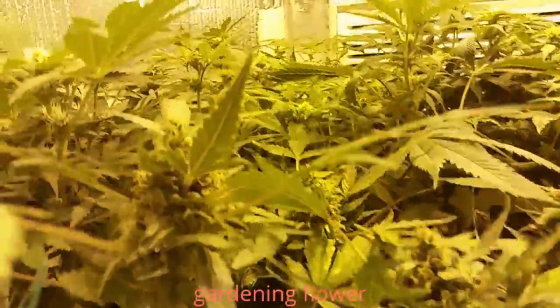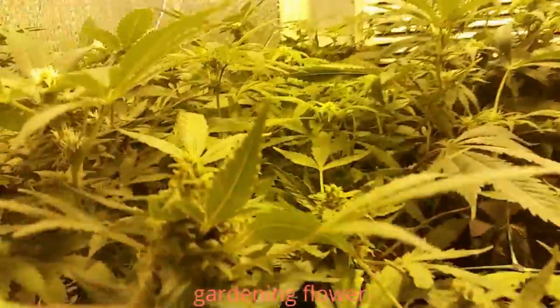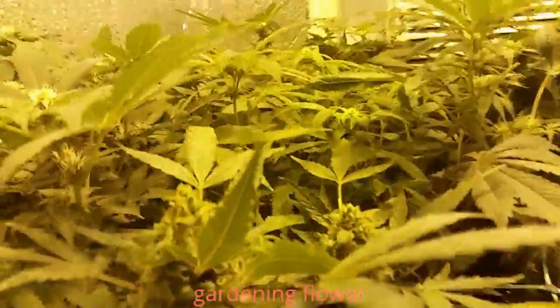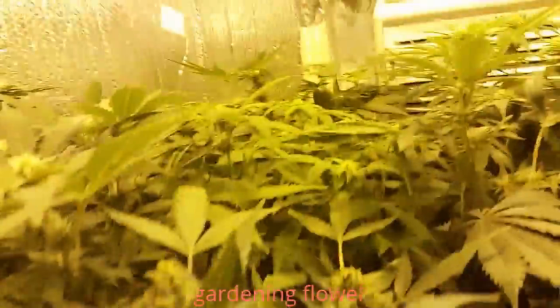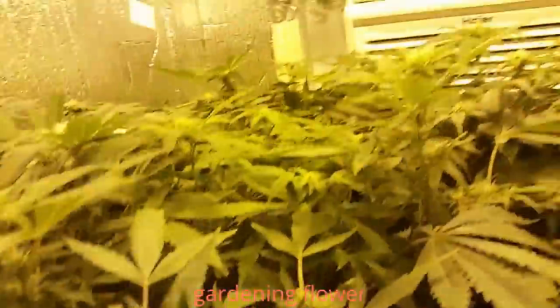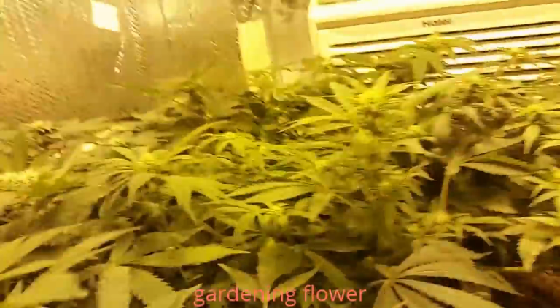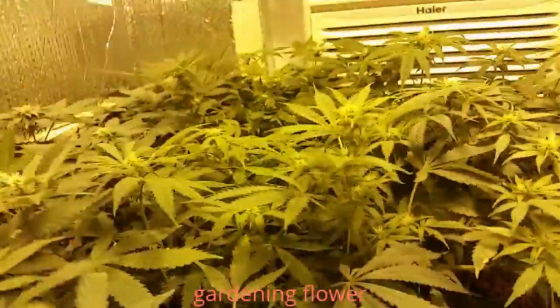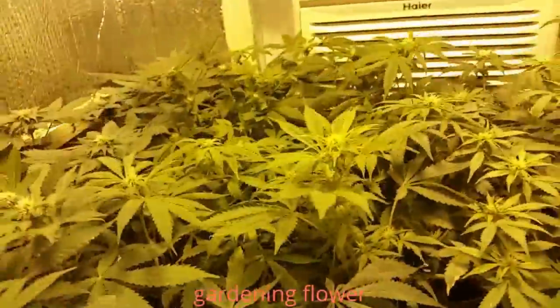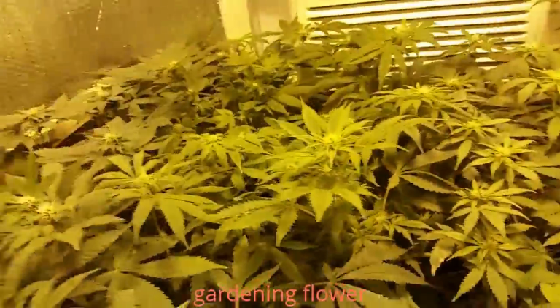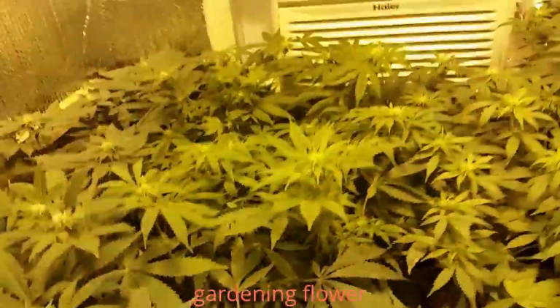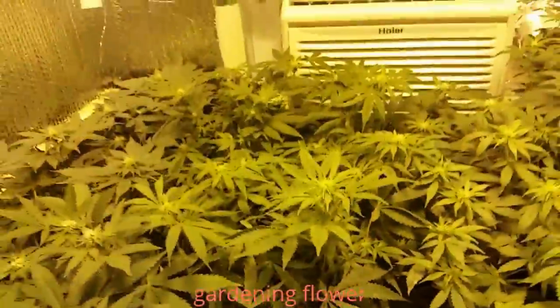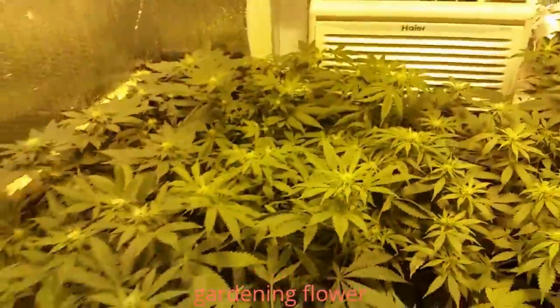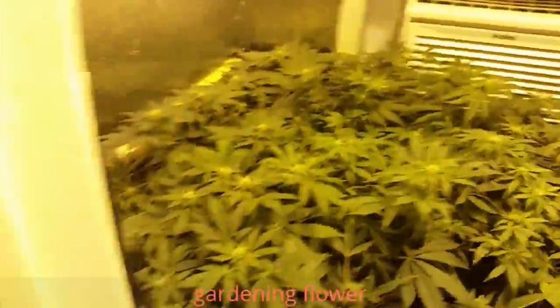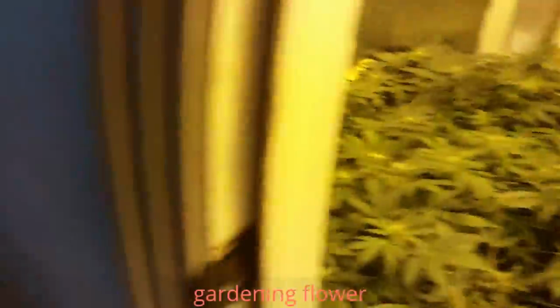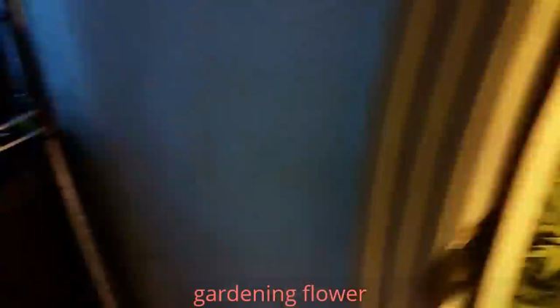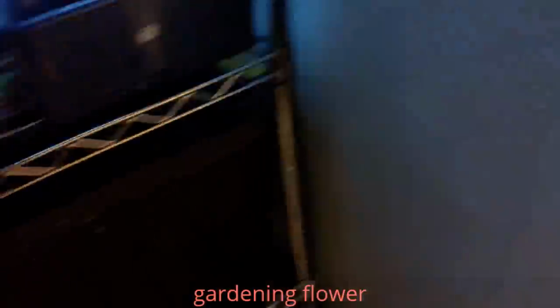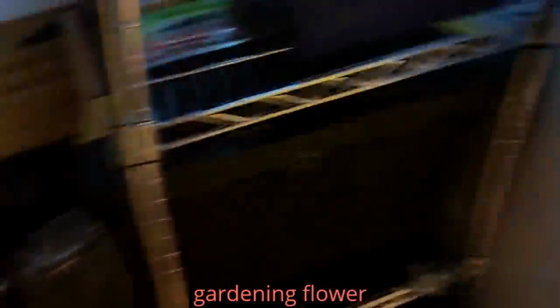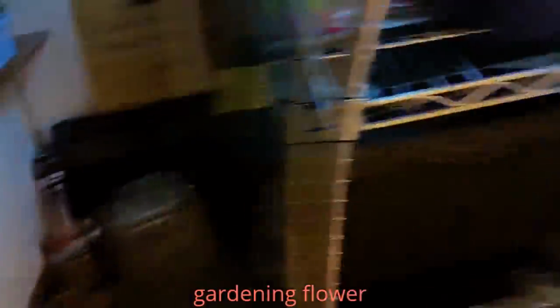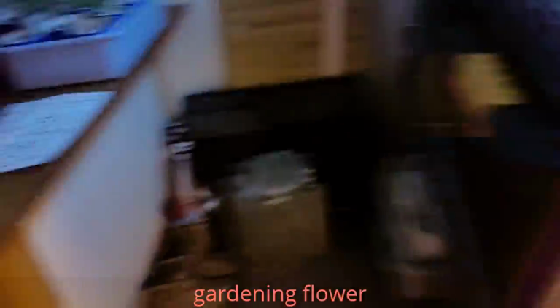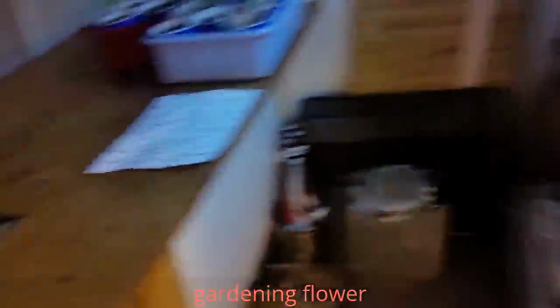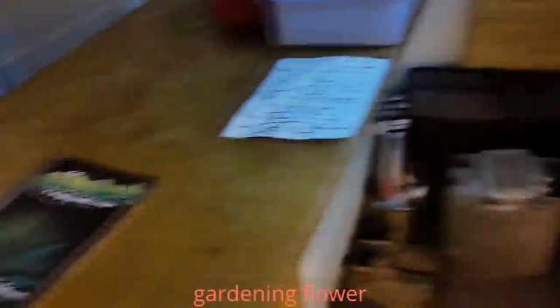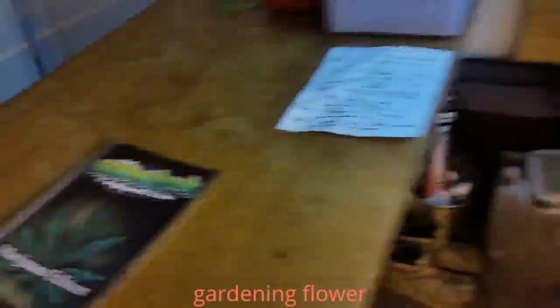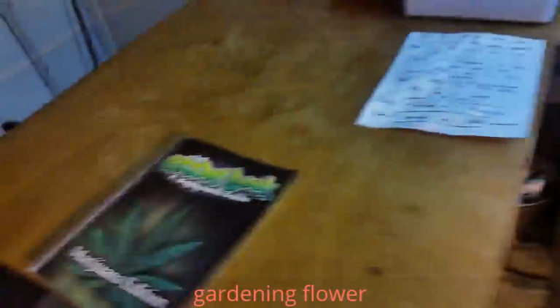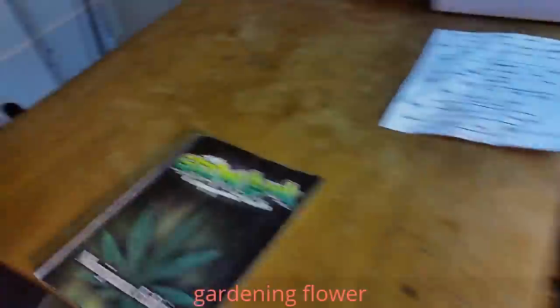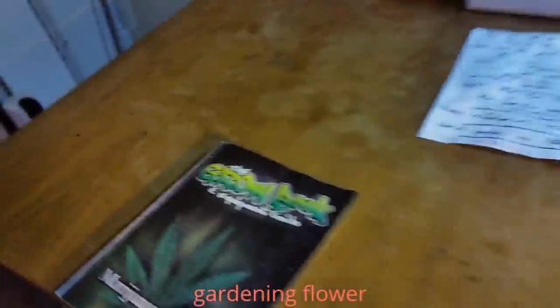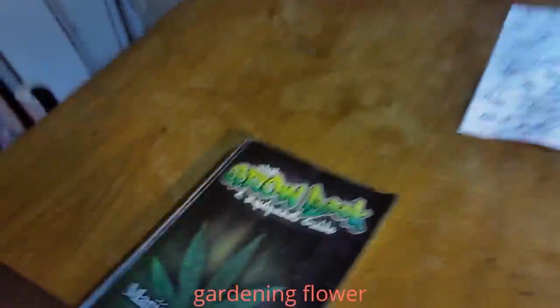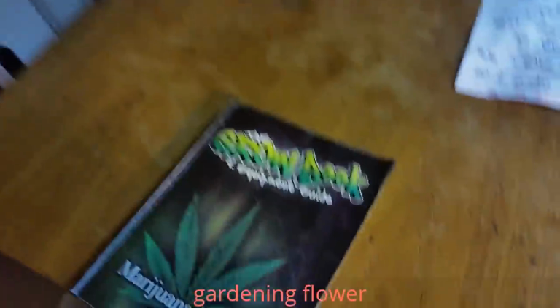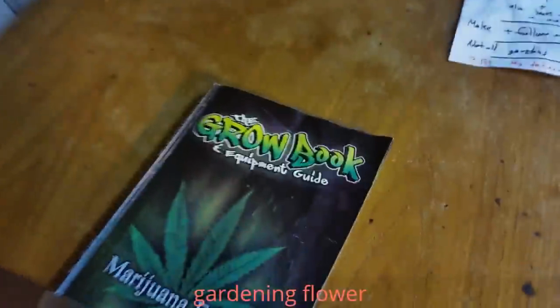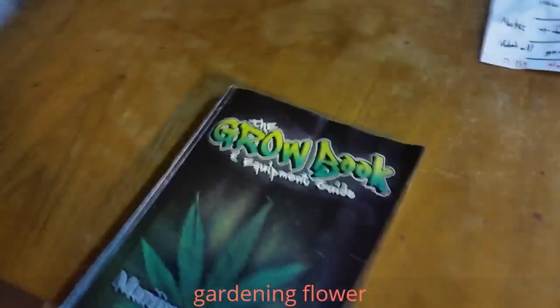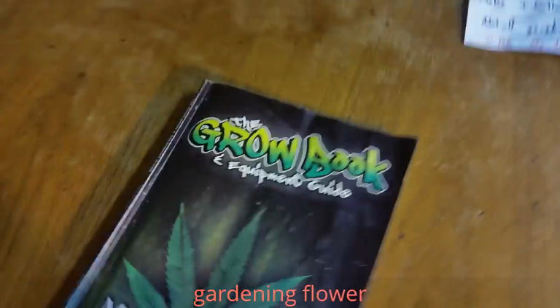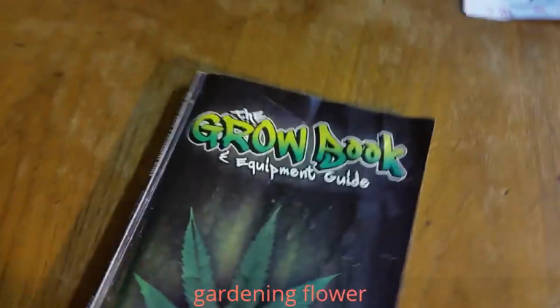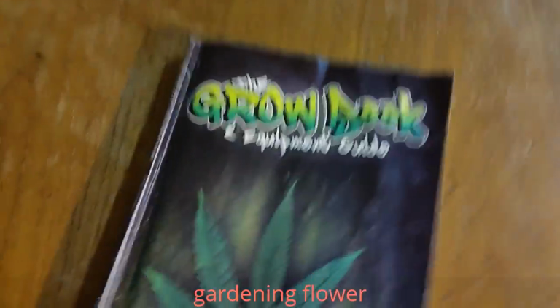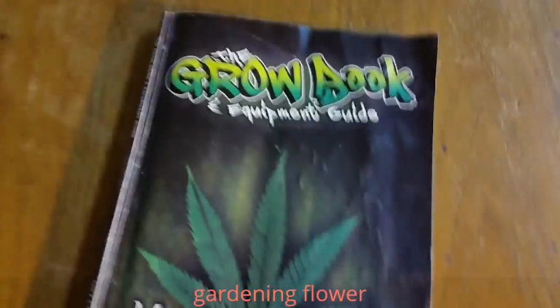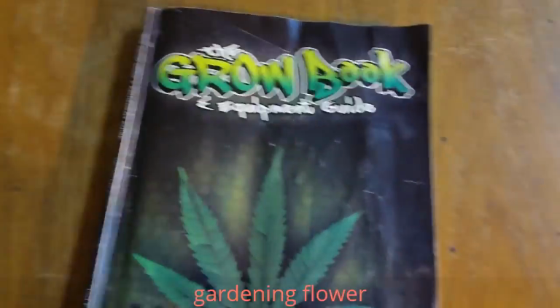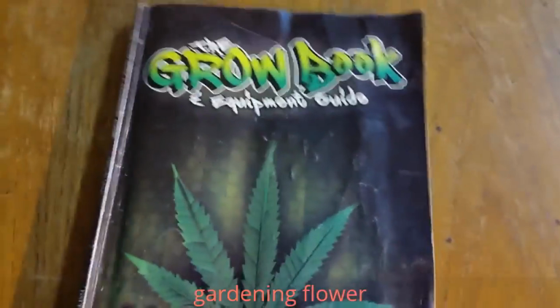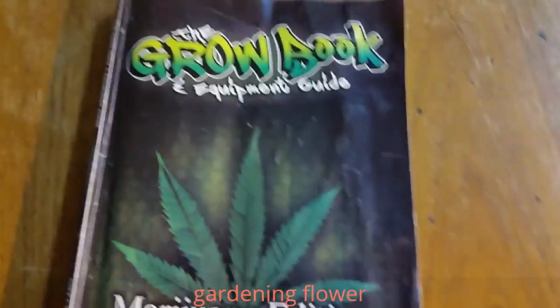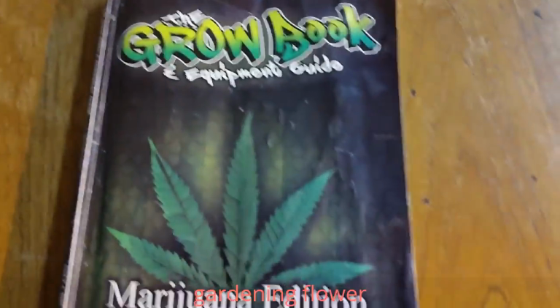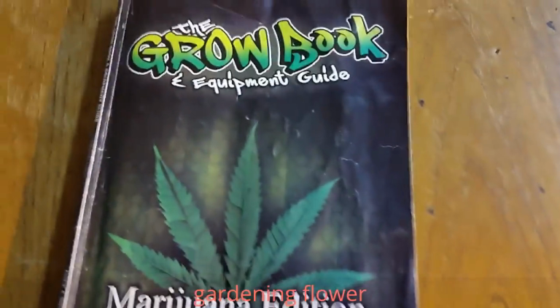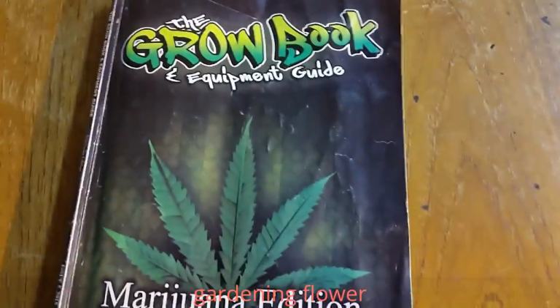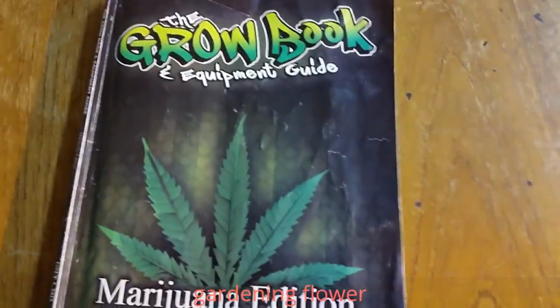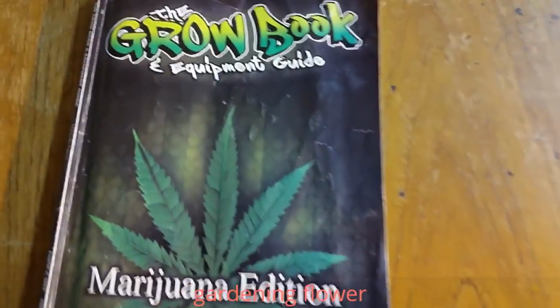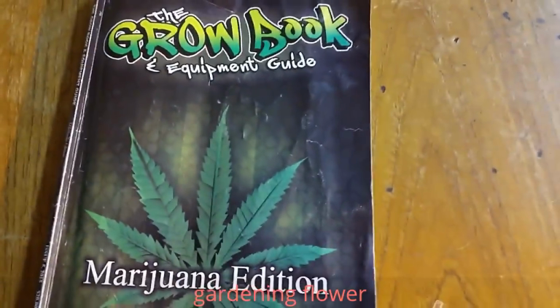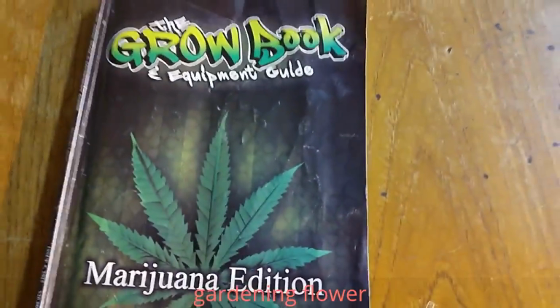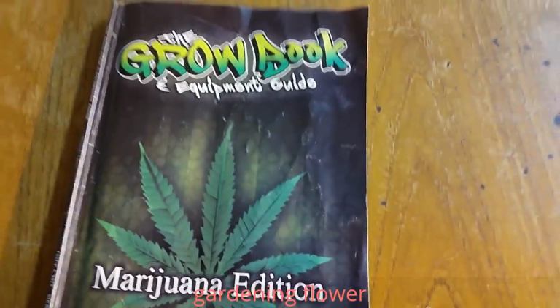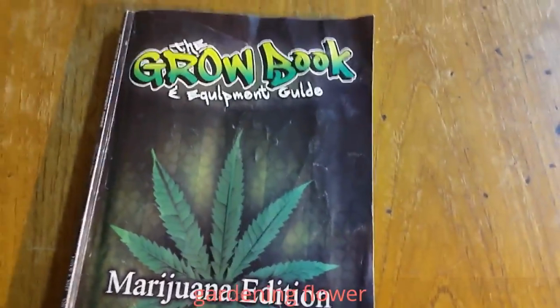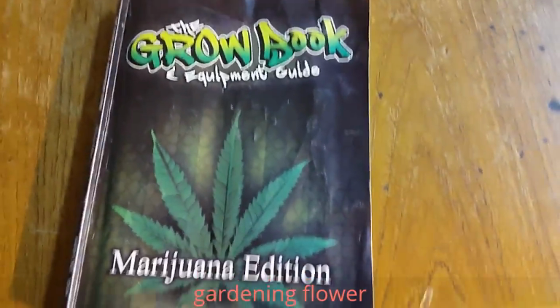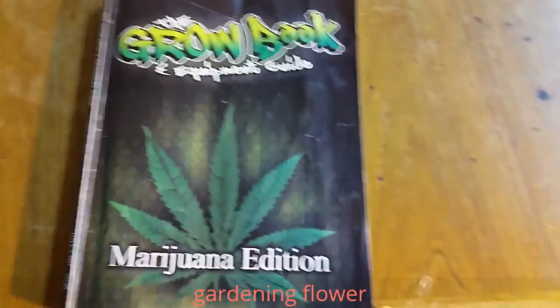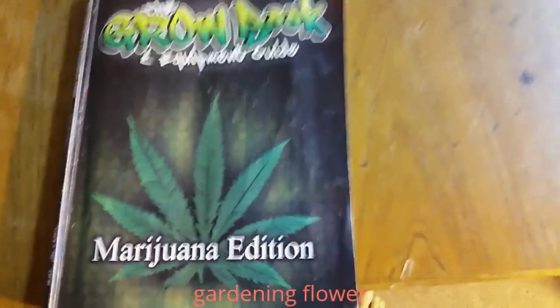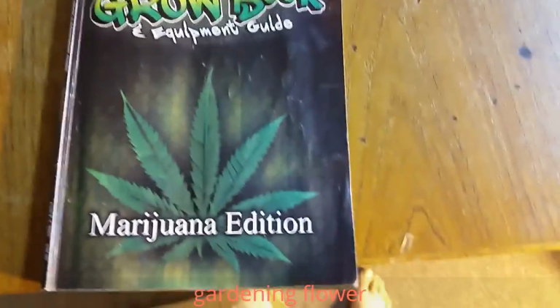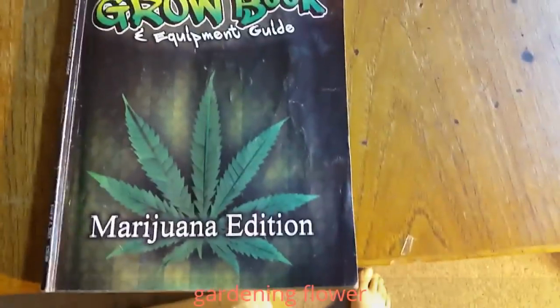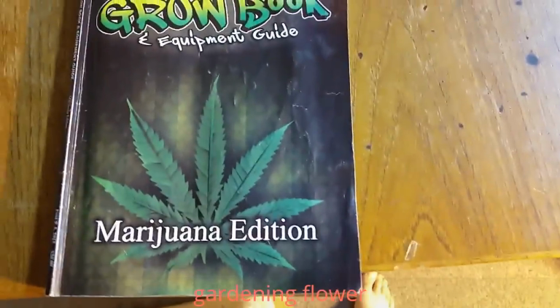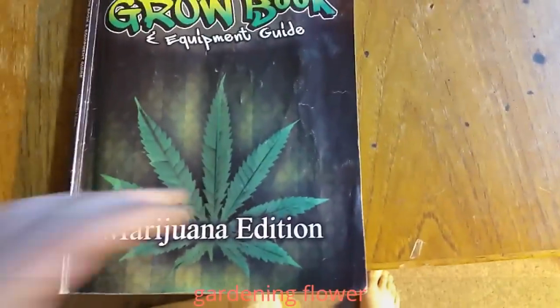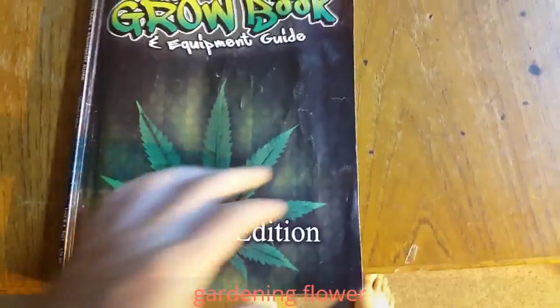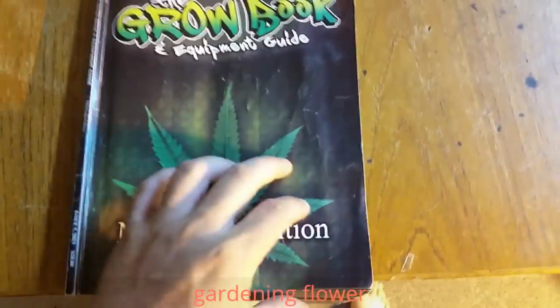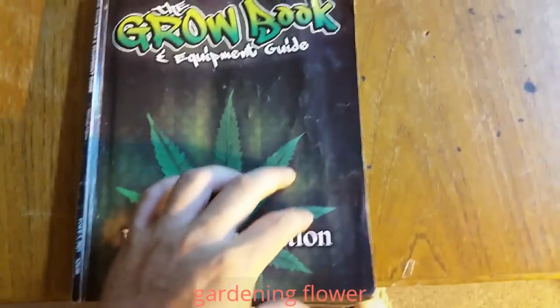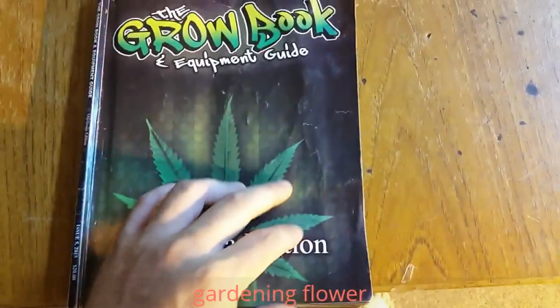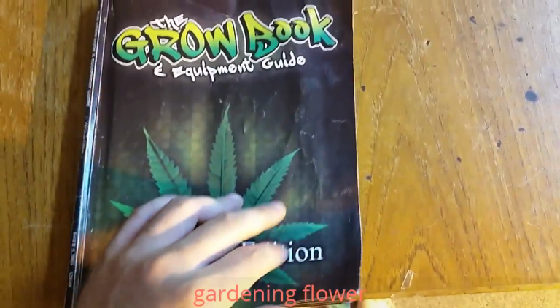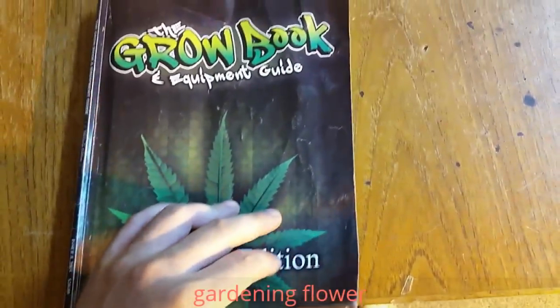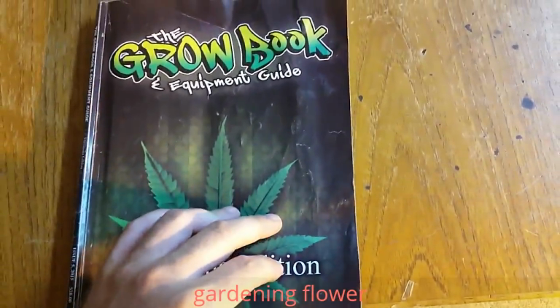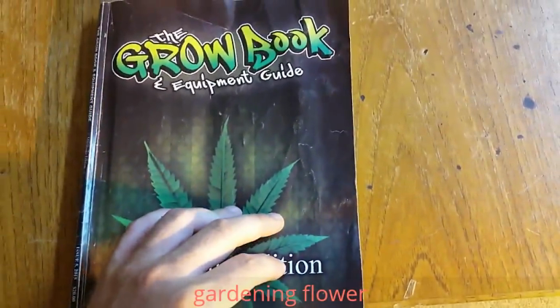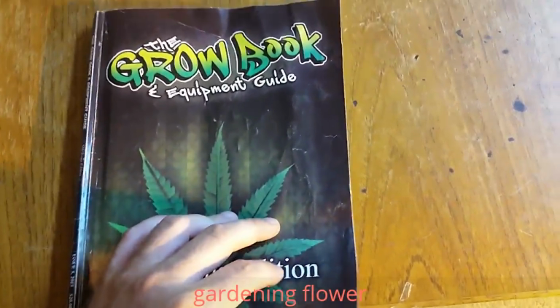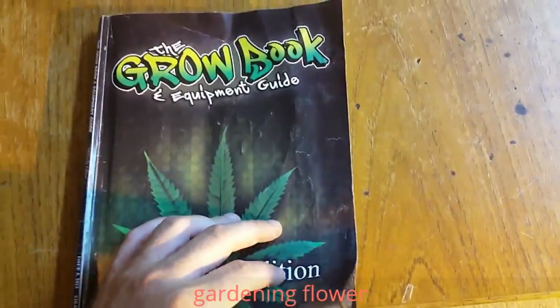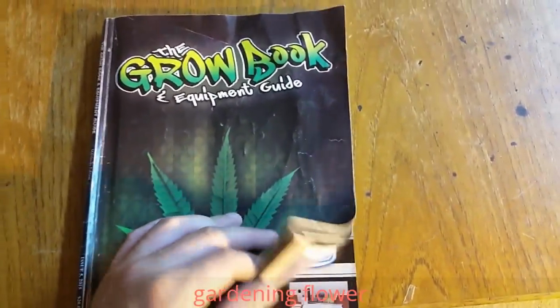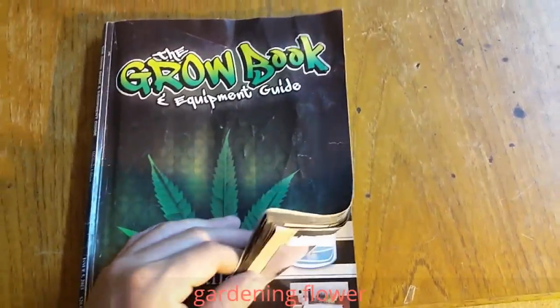Anyway, I wanted to share that with you and I wanted to say thank you to the grow boss for making such a comprehensive and easy-to-understand, informative guide.